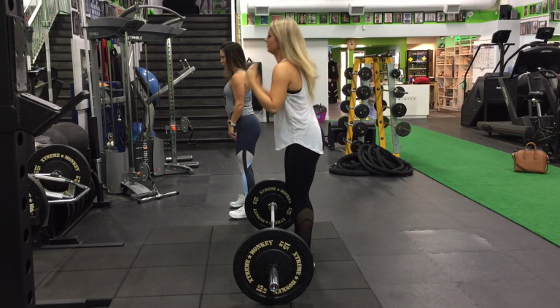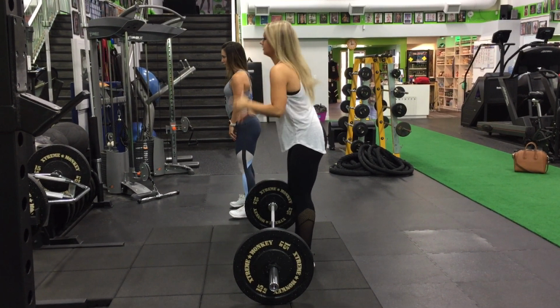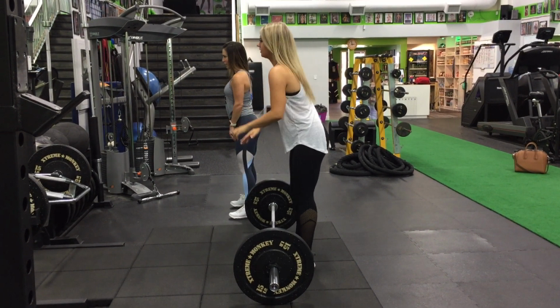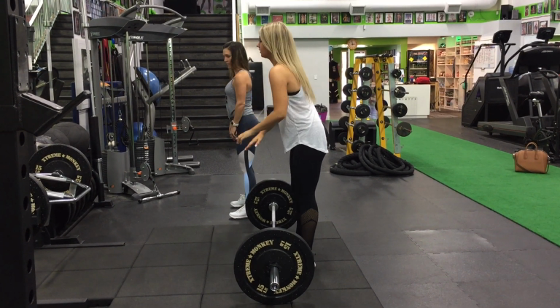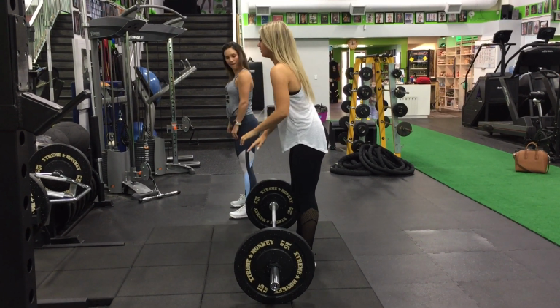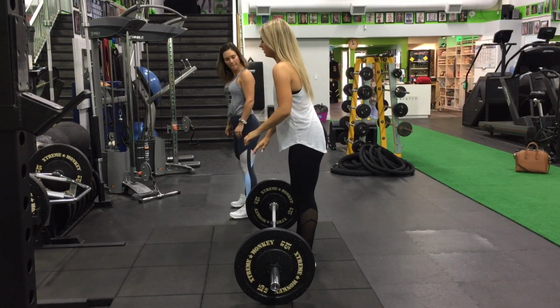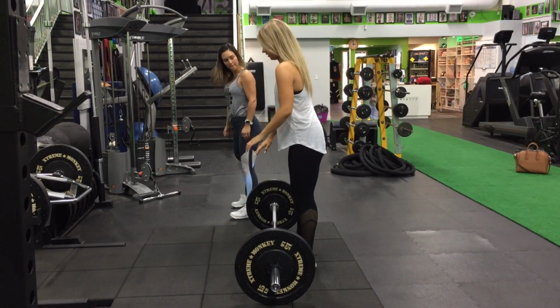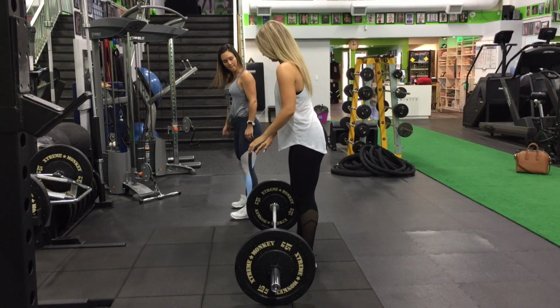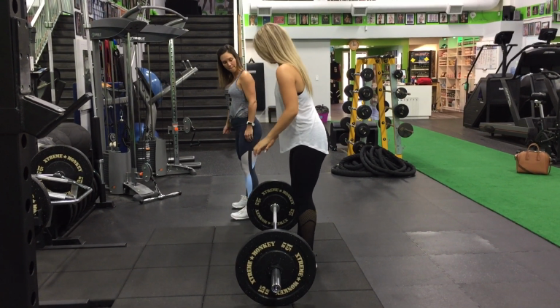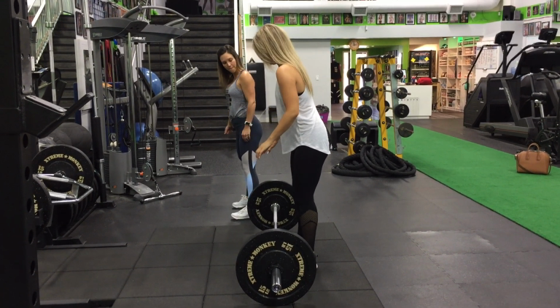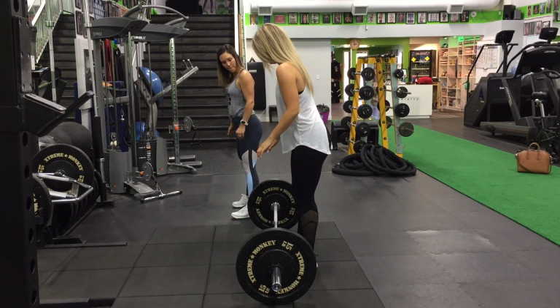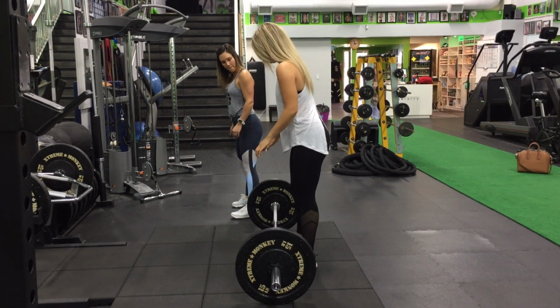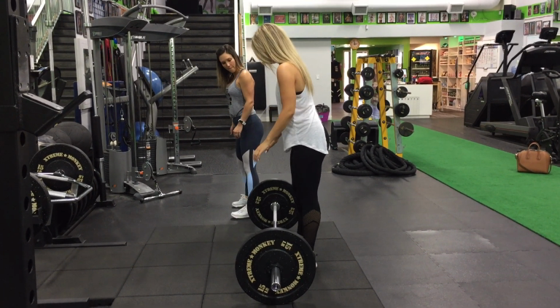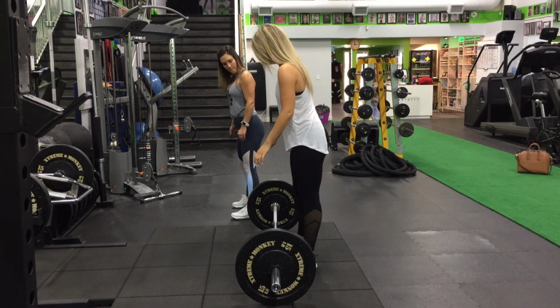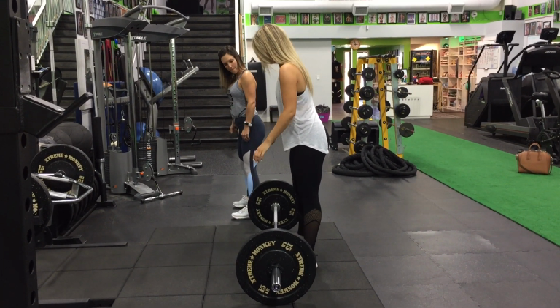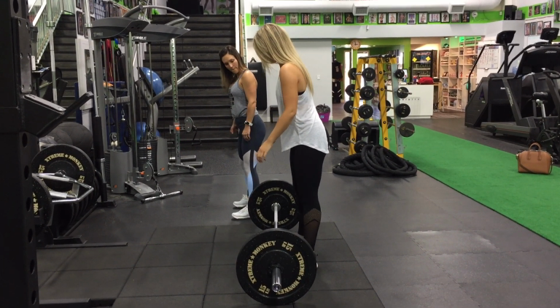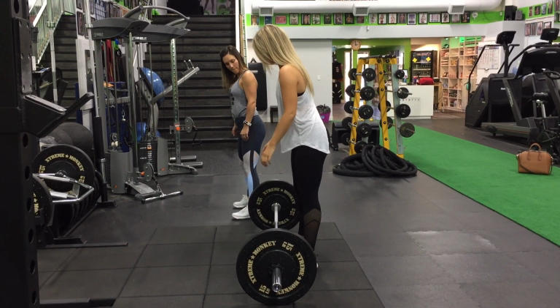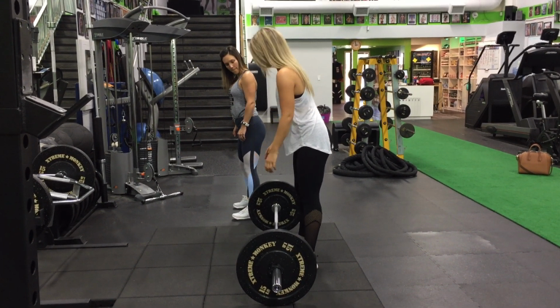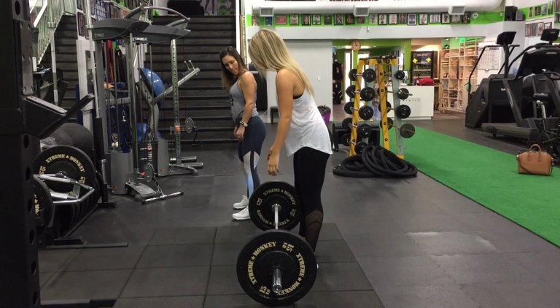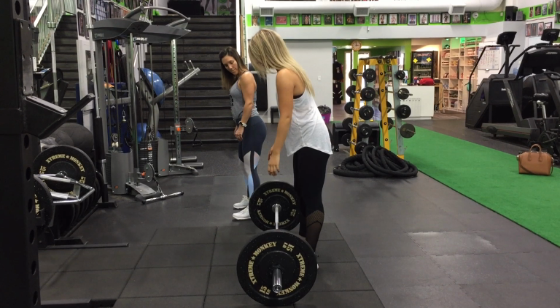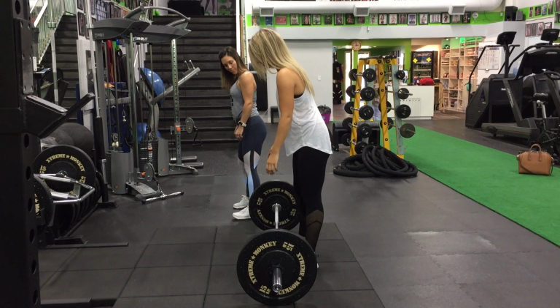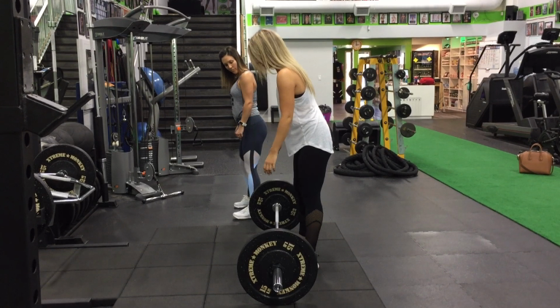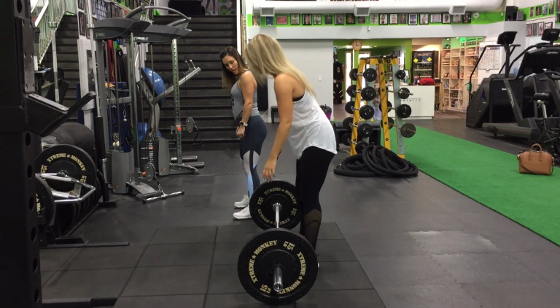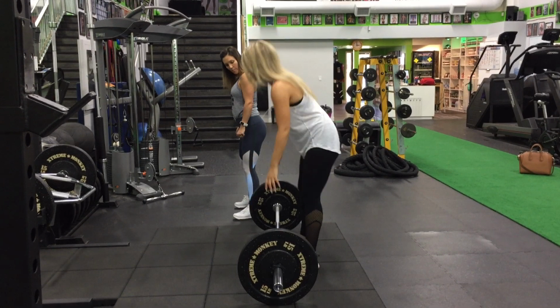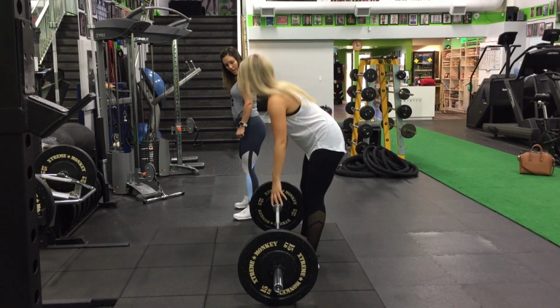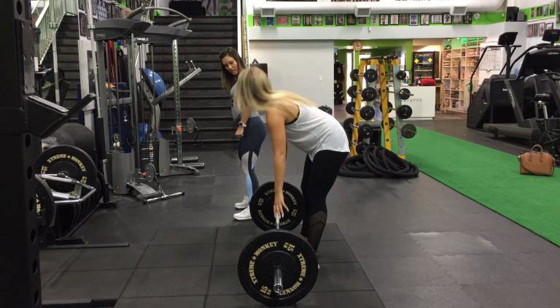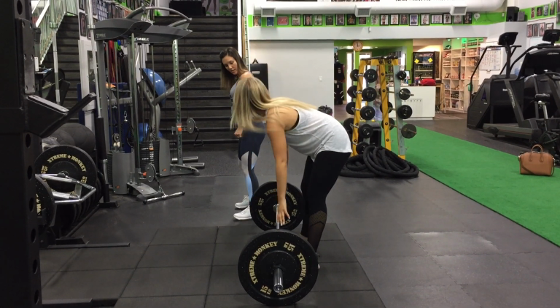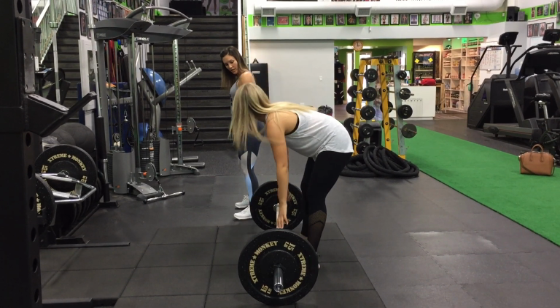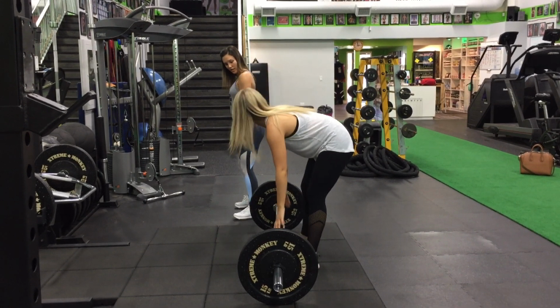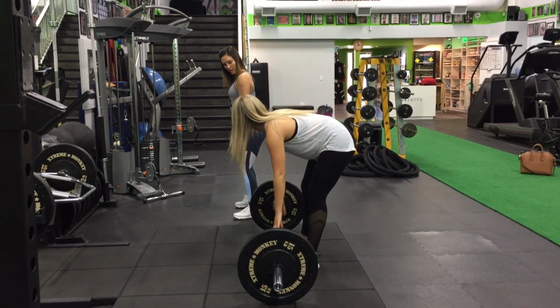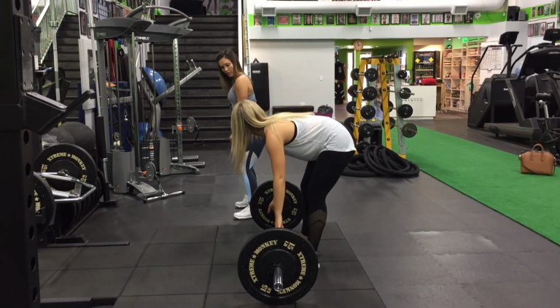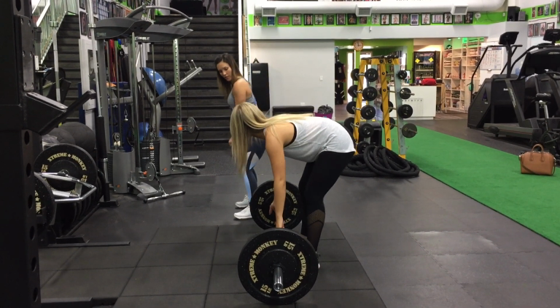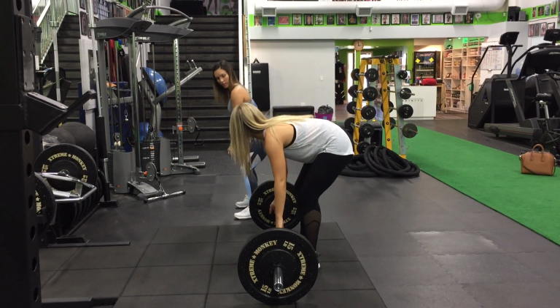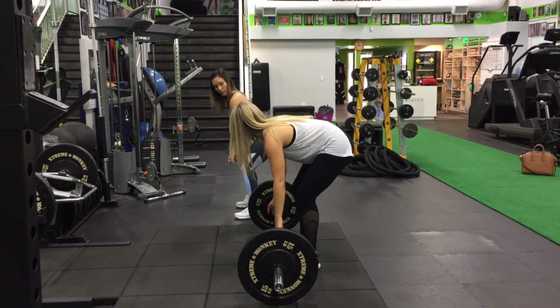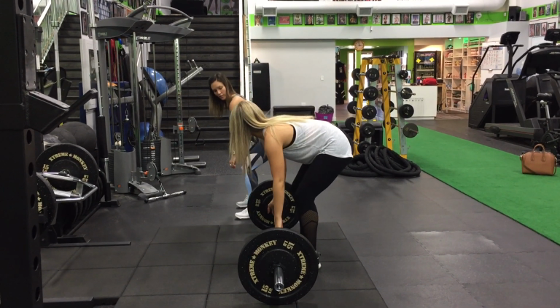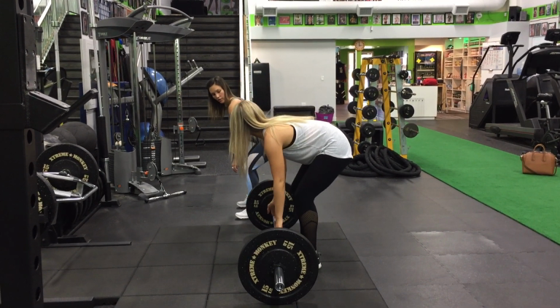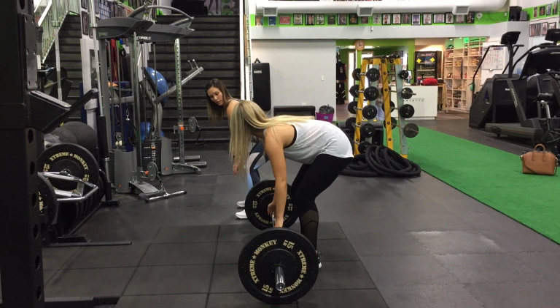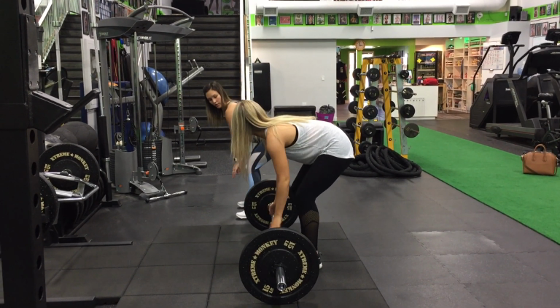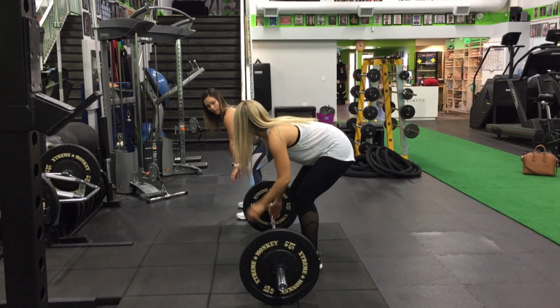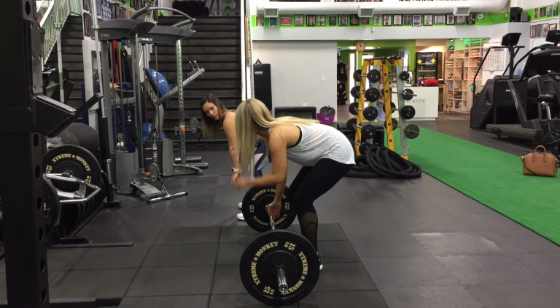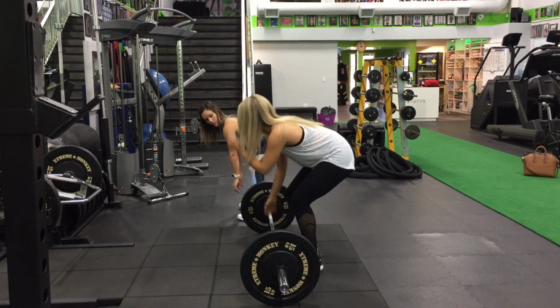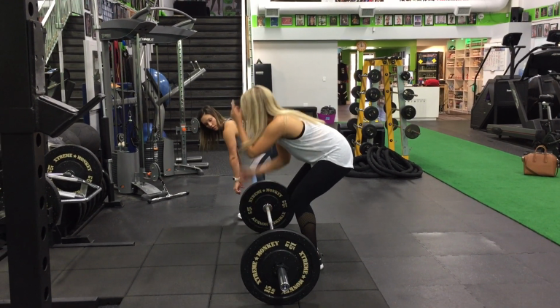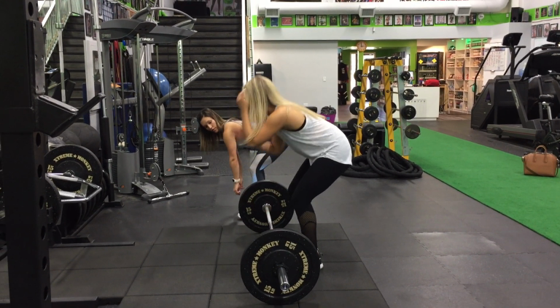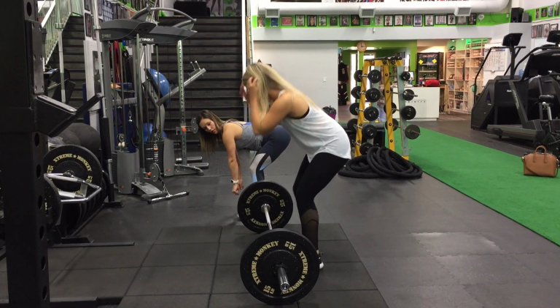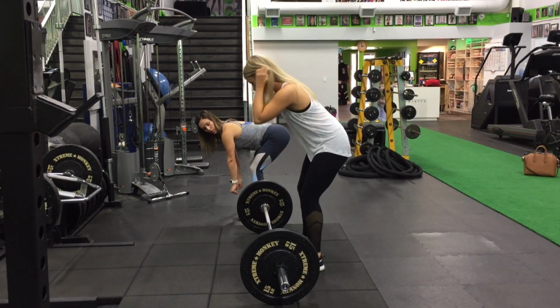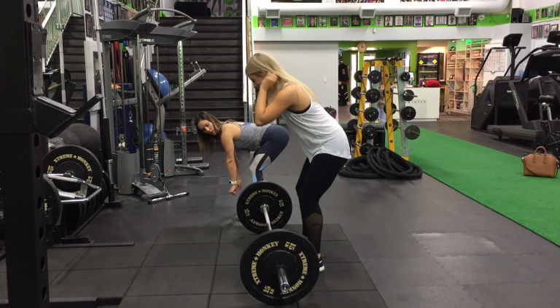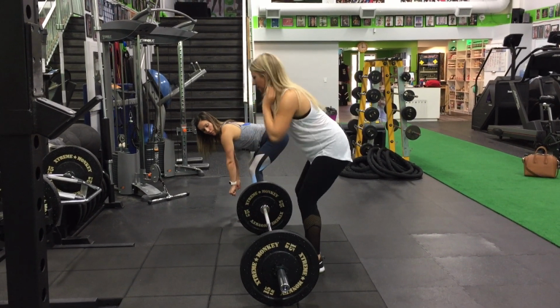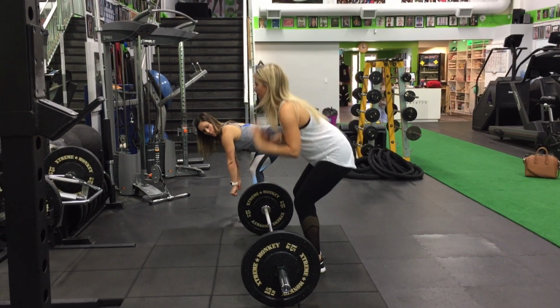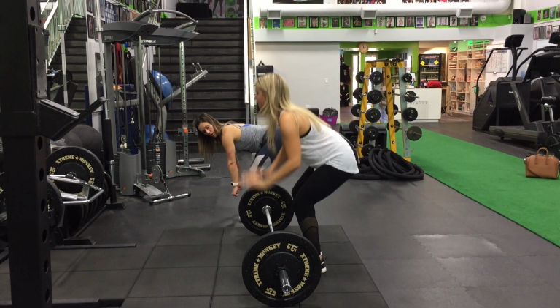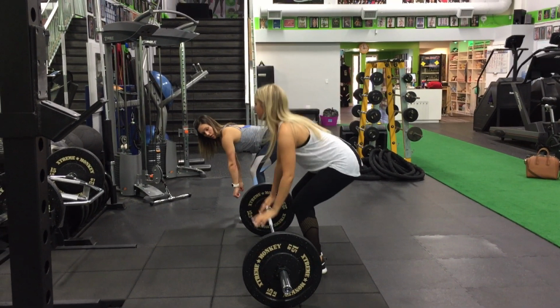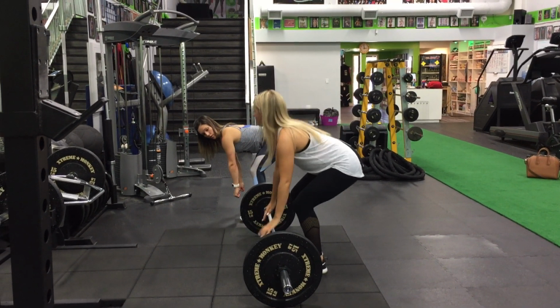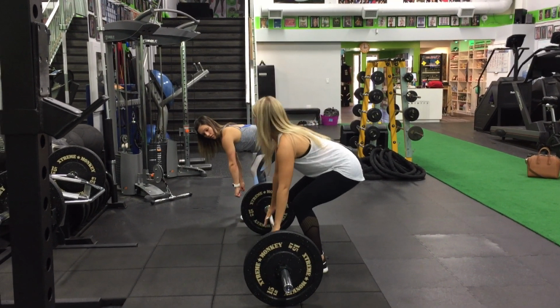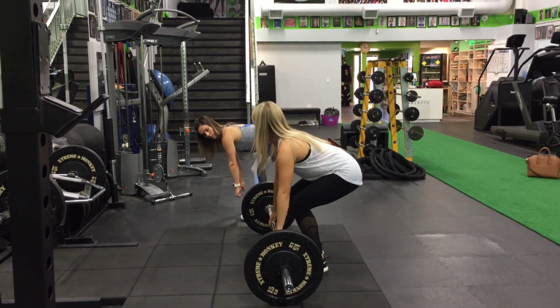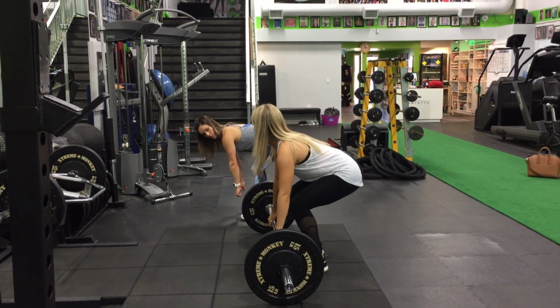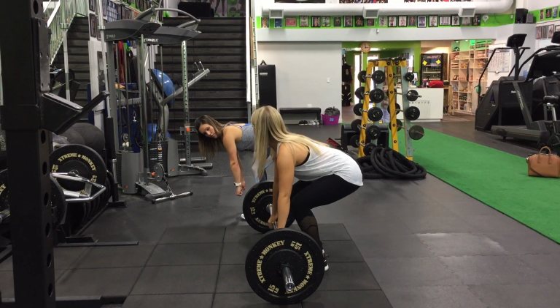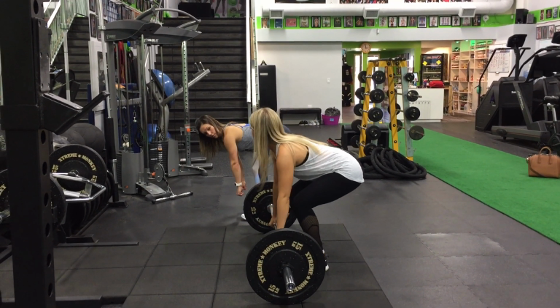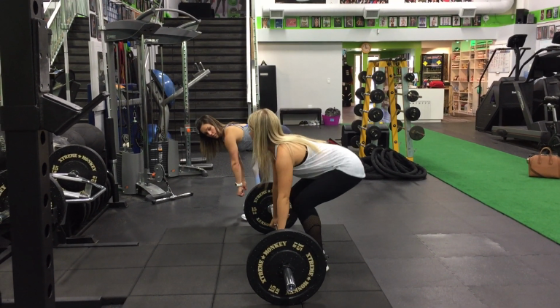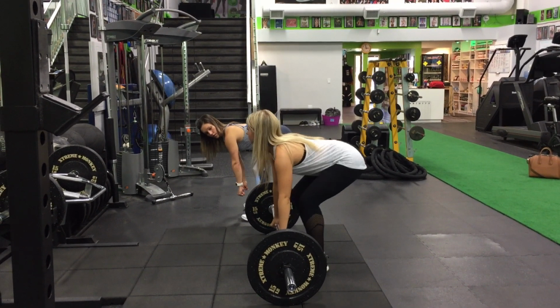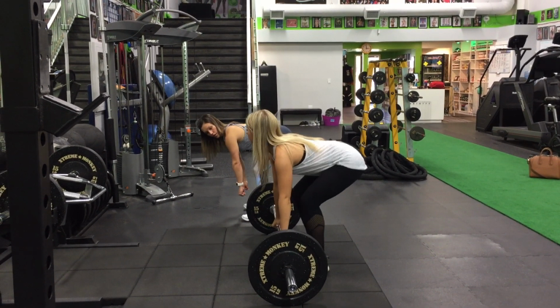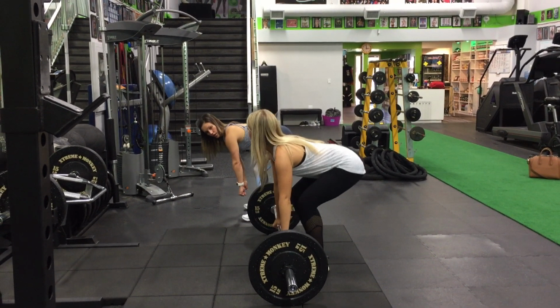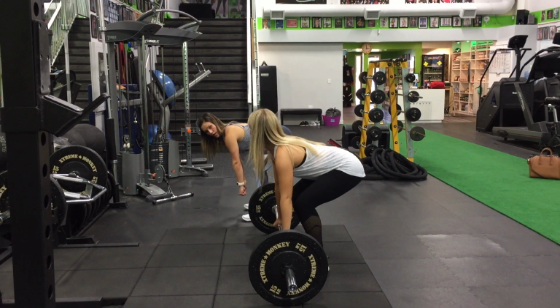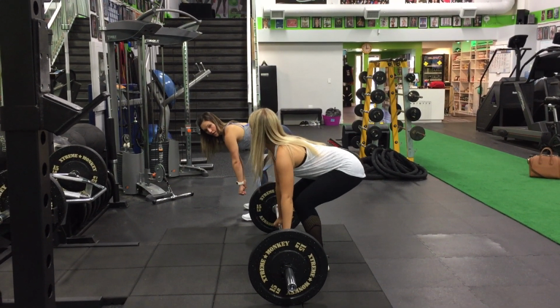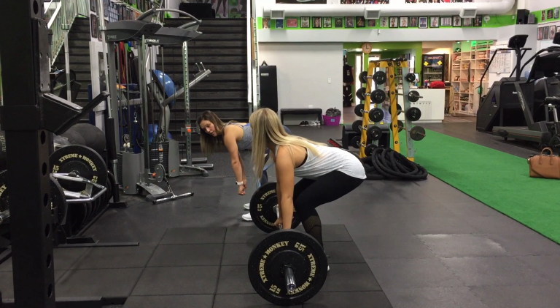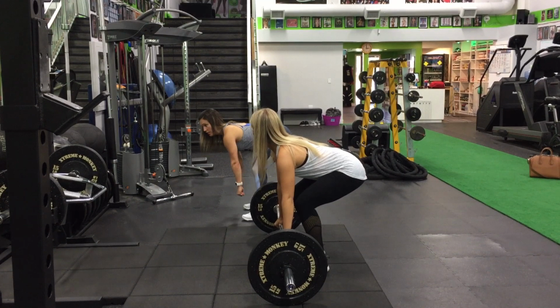Haley has just started the Metabolic 365 online program. You can follow her progress on the IG account.